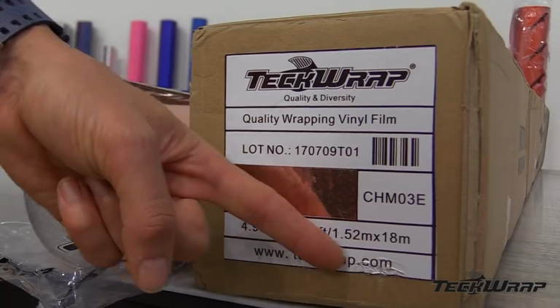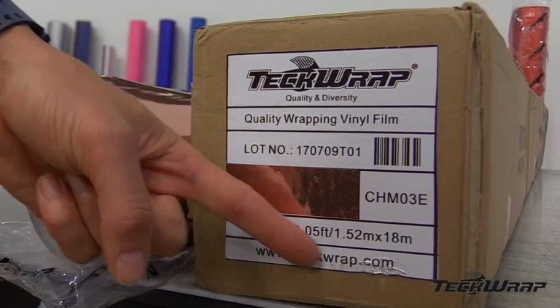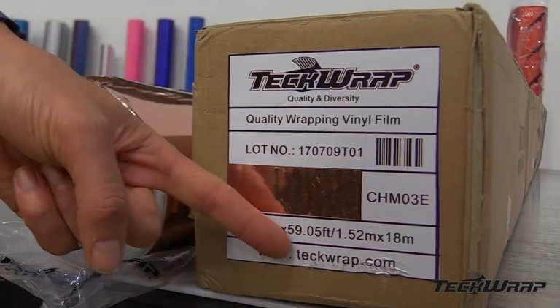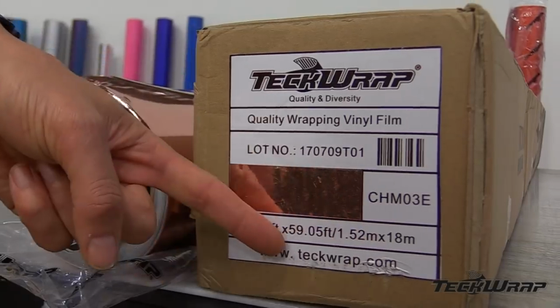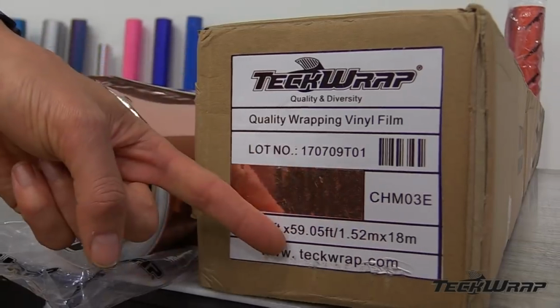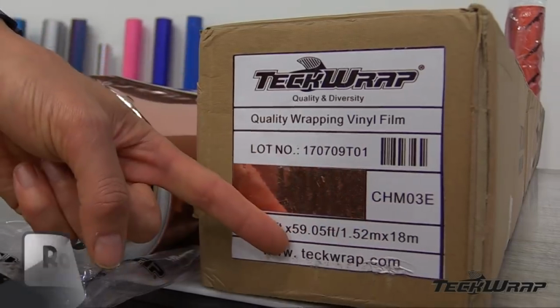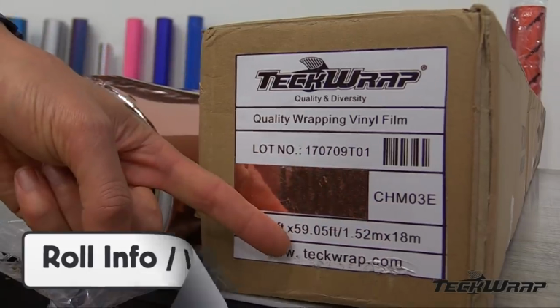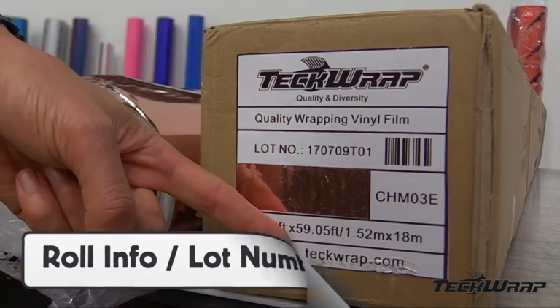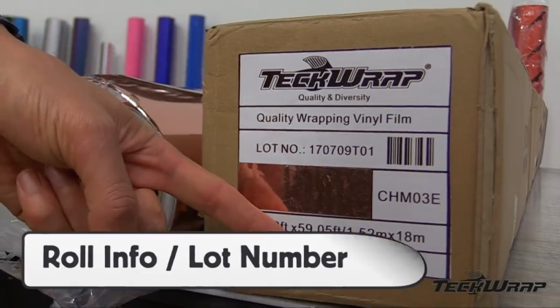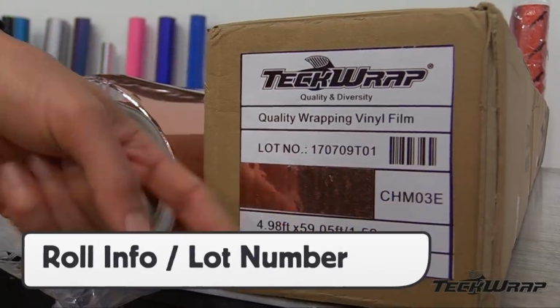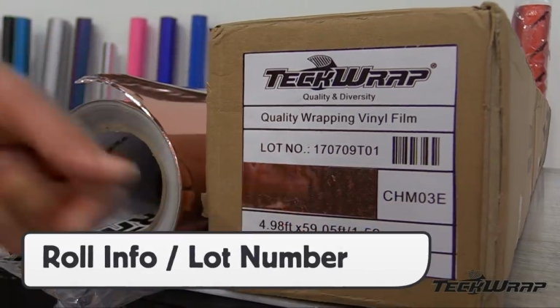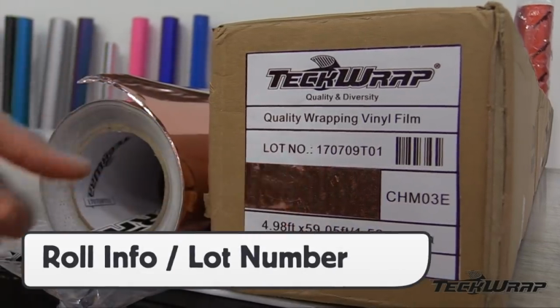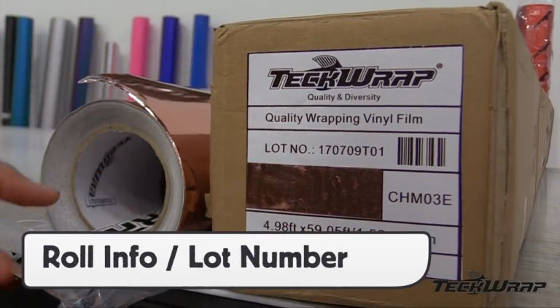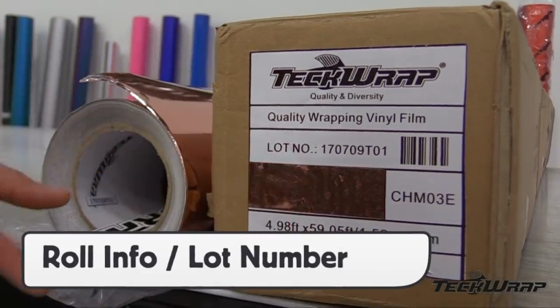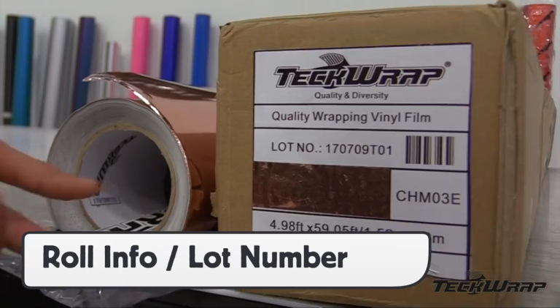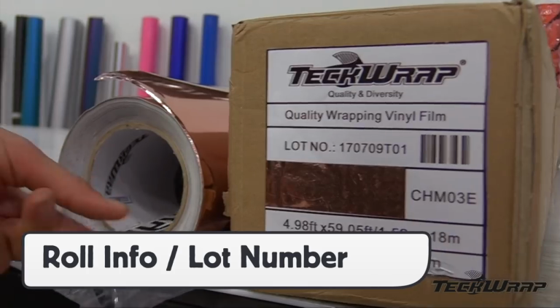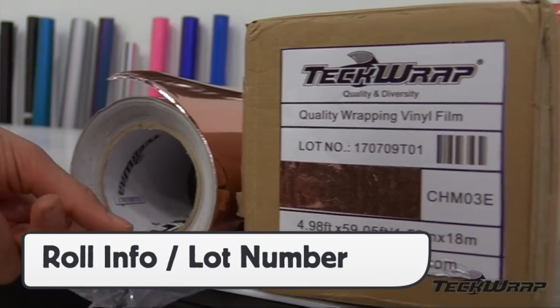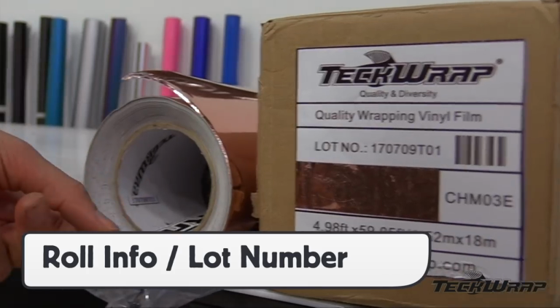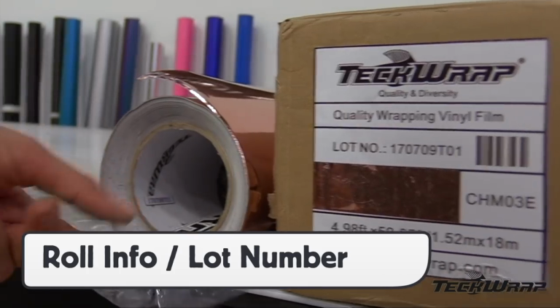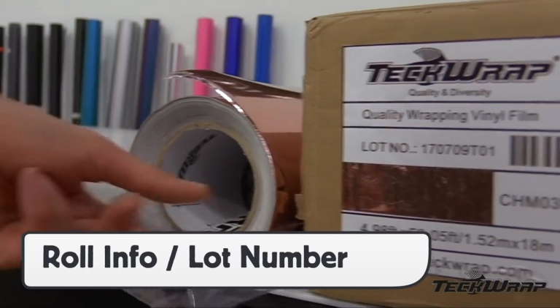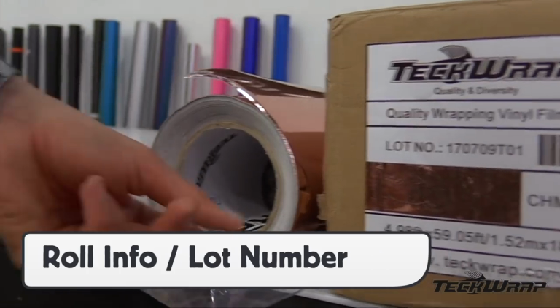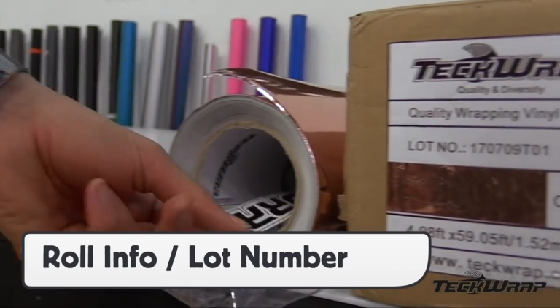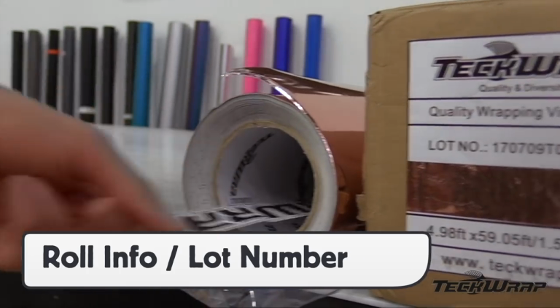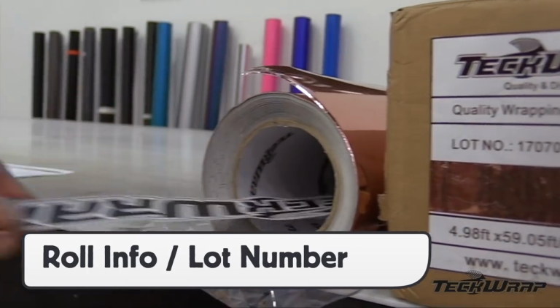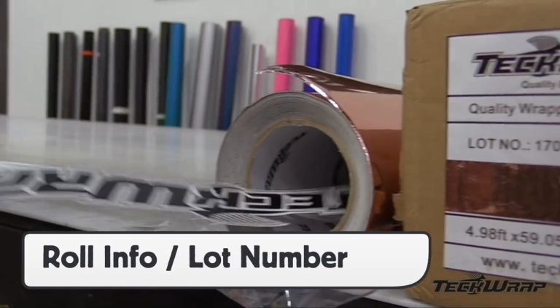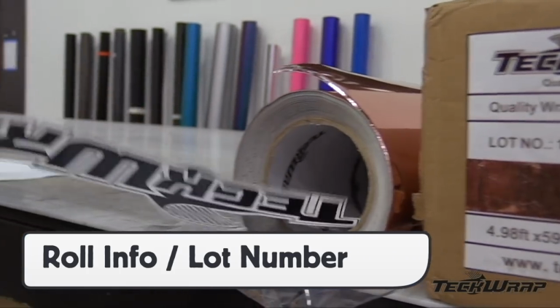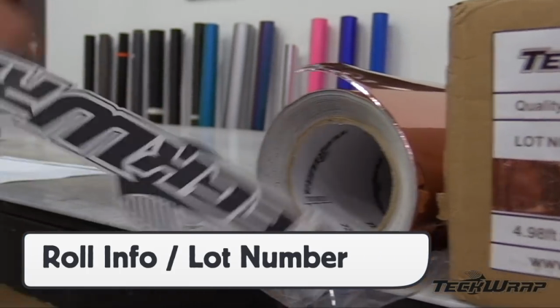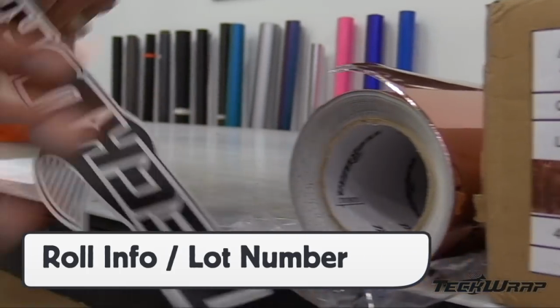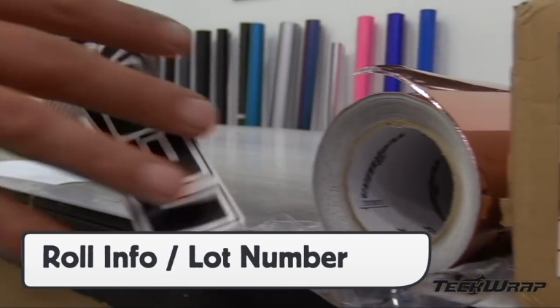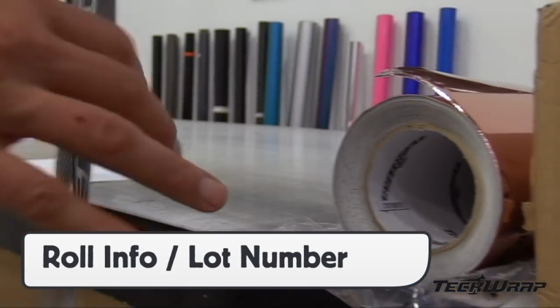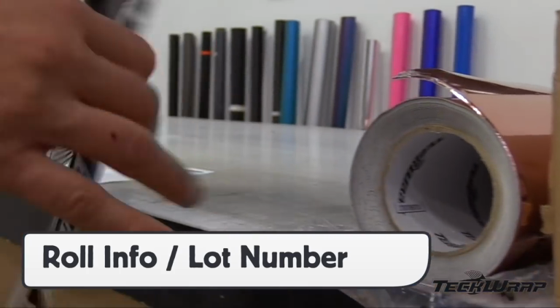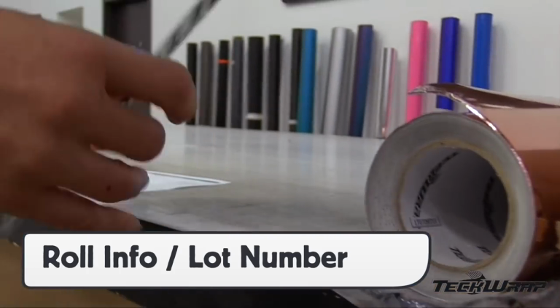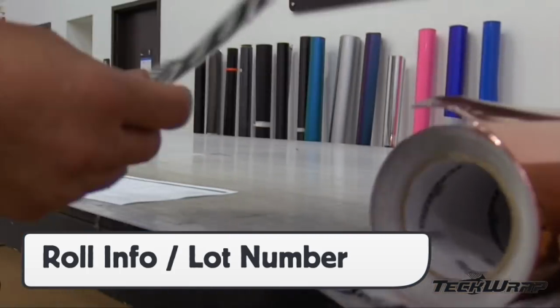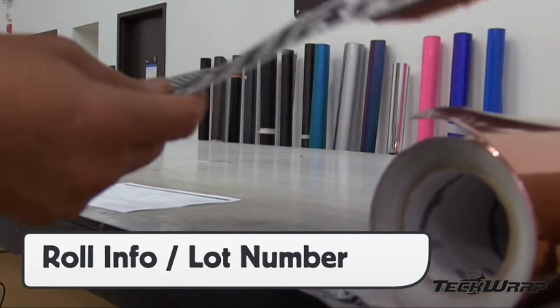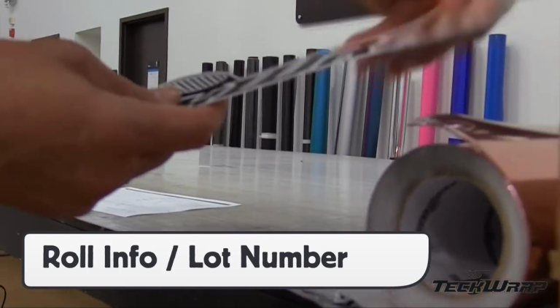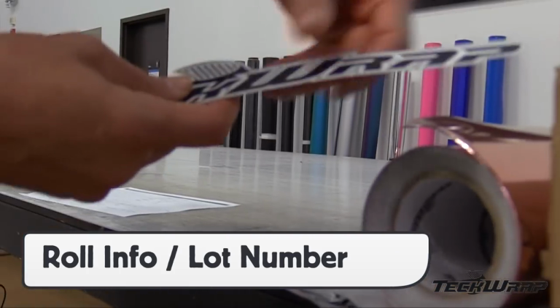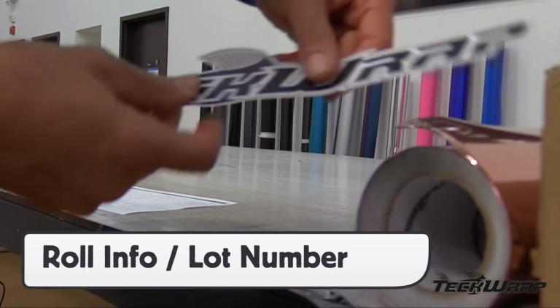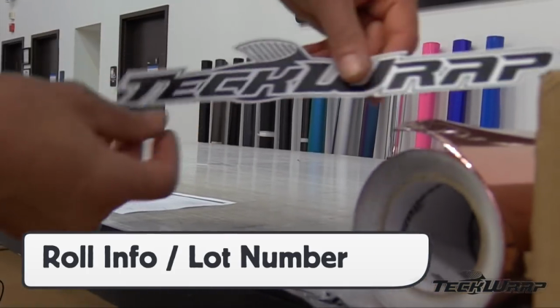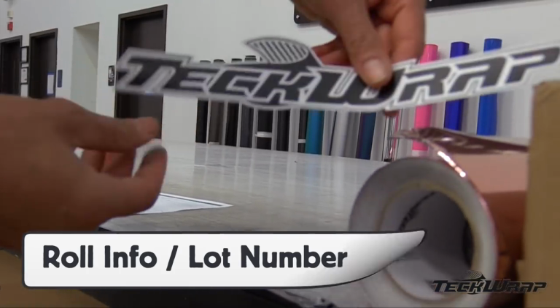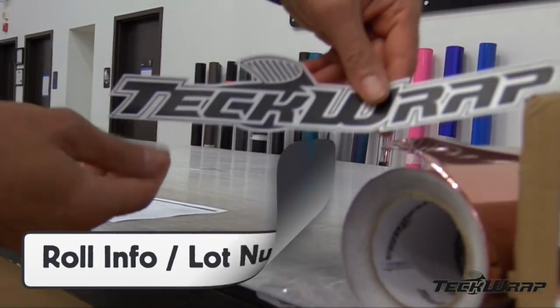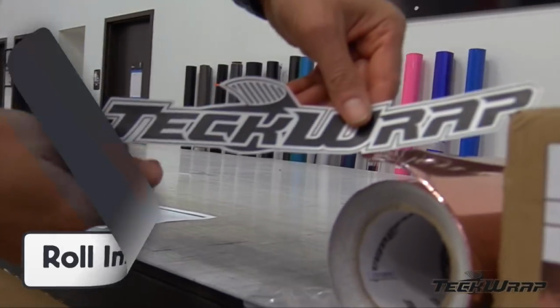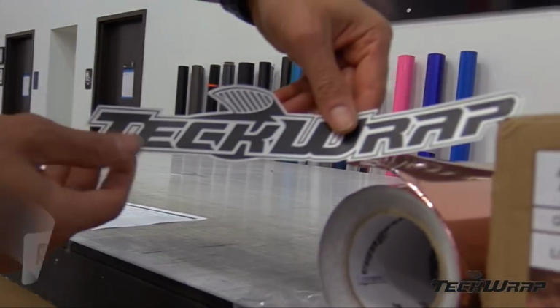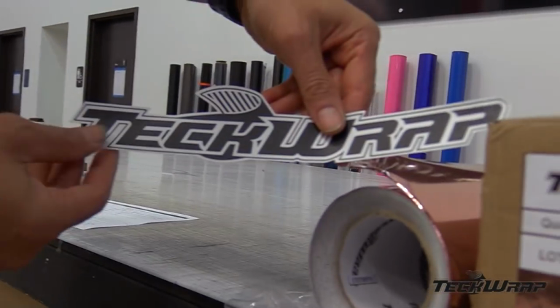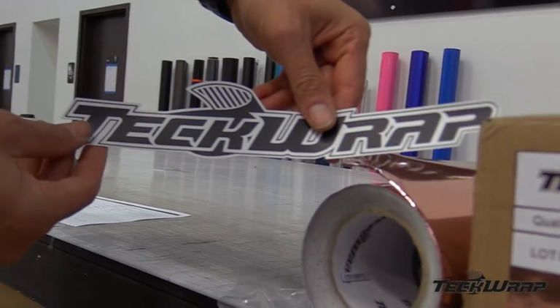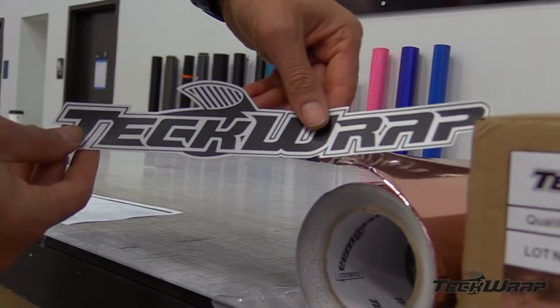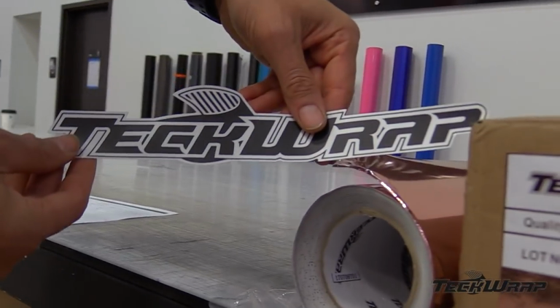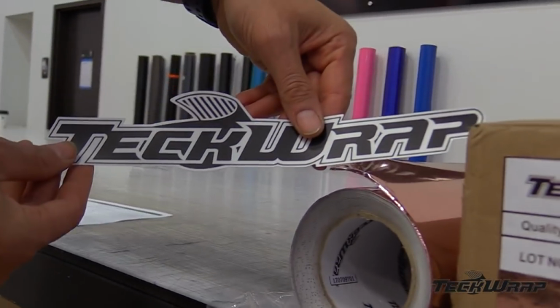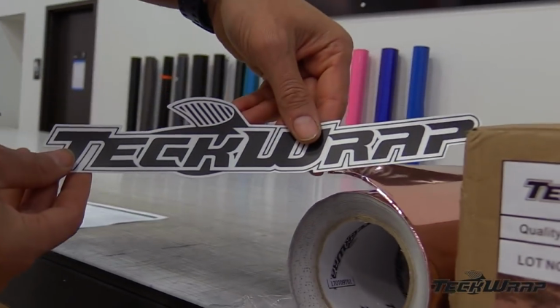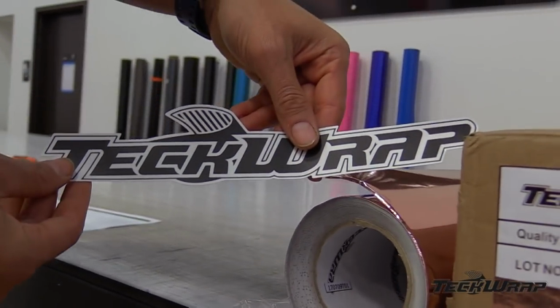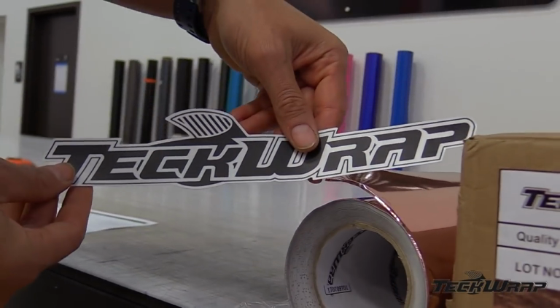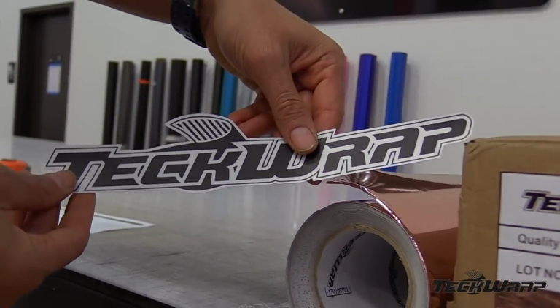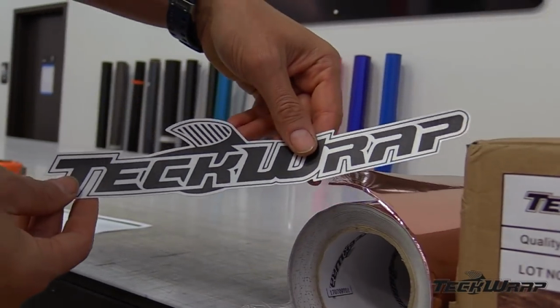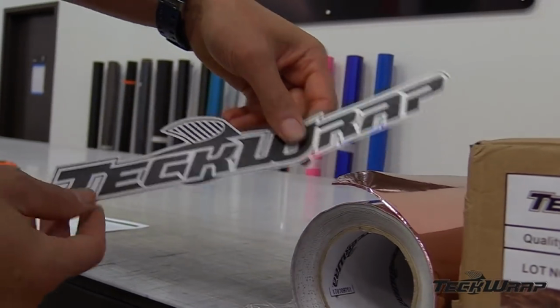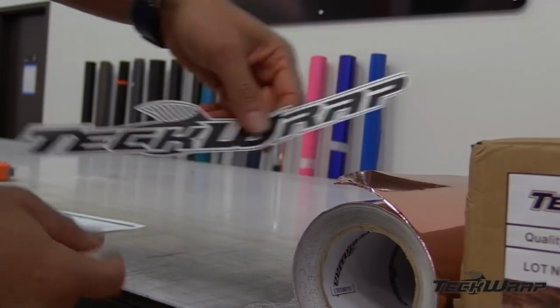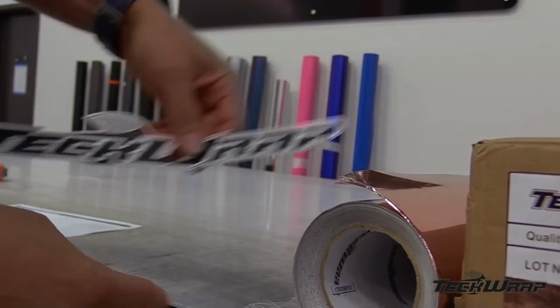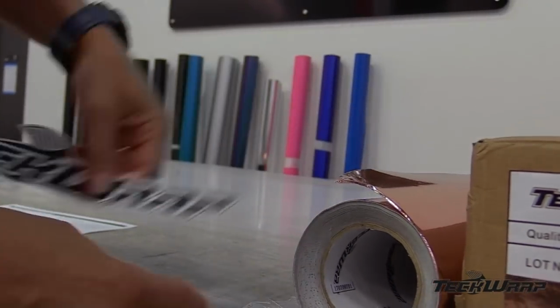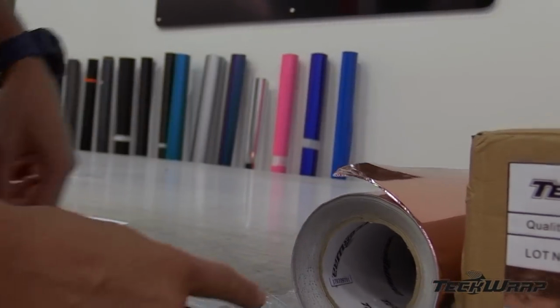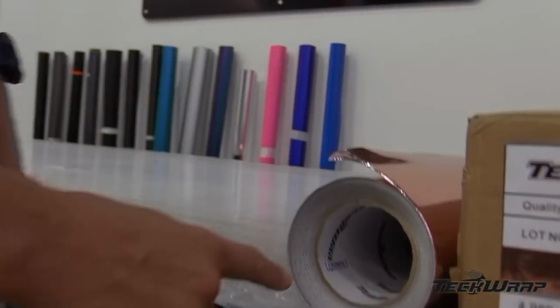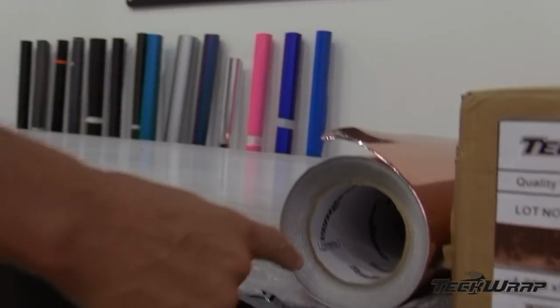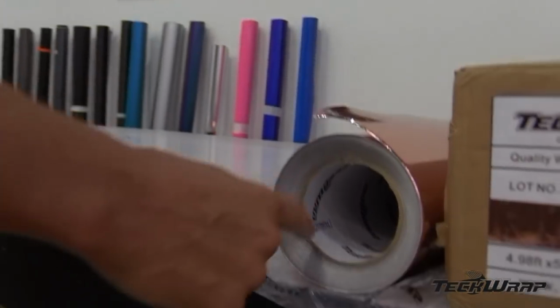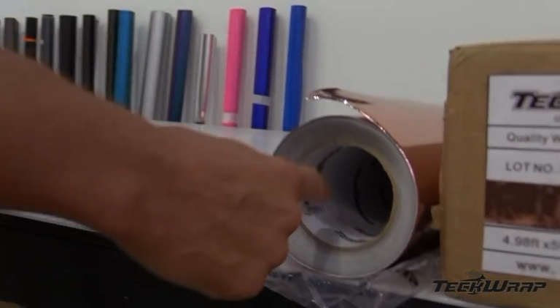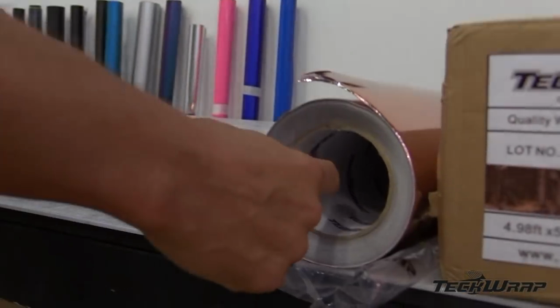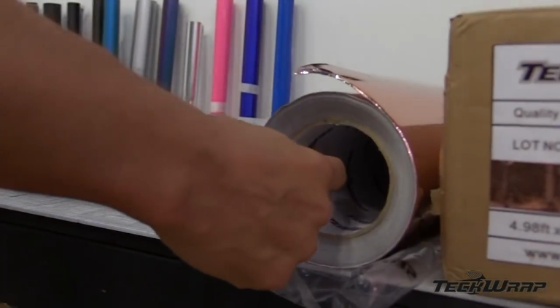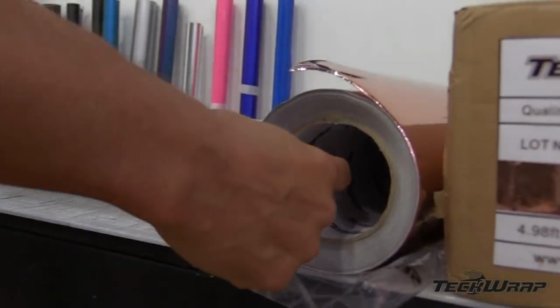Roll information, including a swatch of the color, can be found on the outside of the box, and a TechWrap sticker and lot number can be found in the core tube.